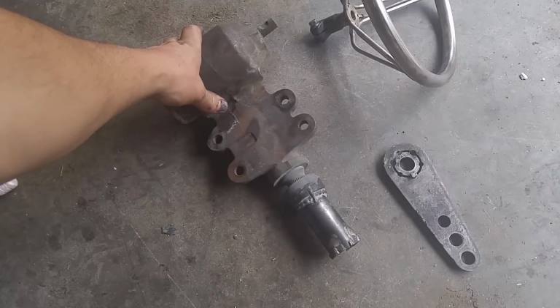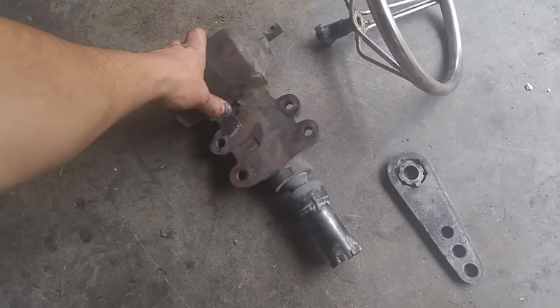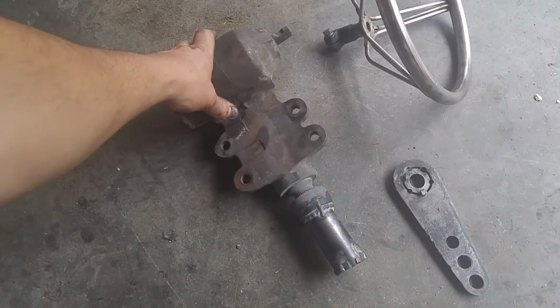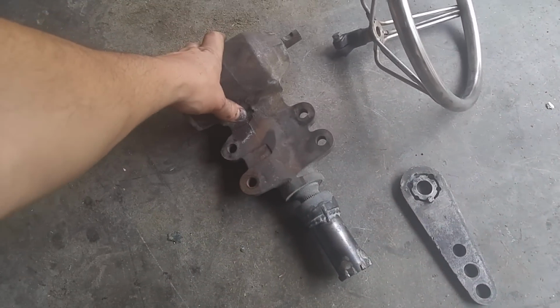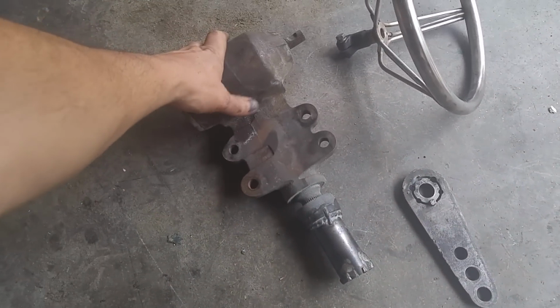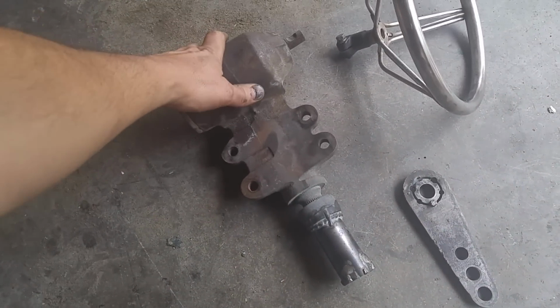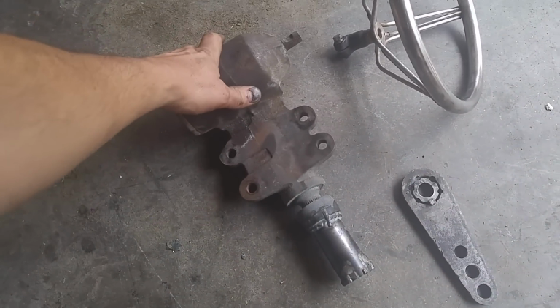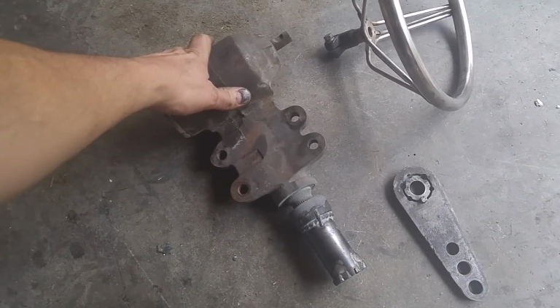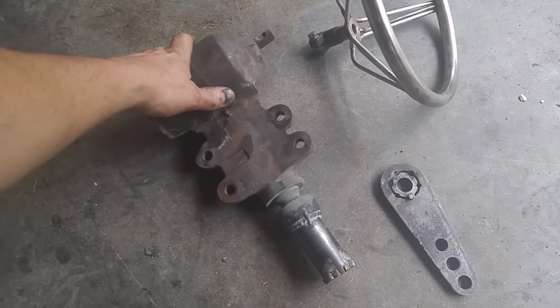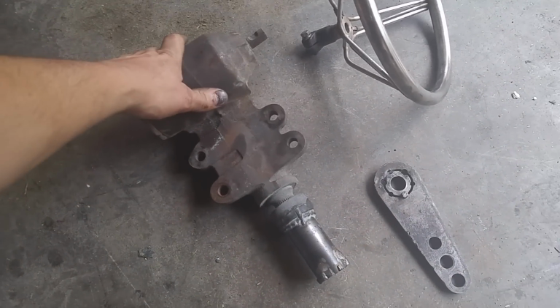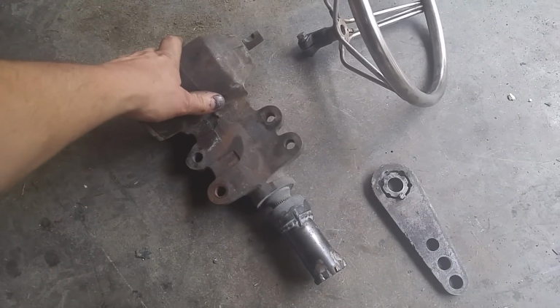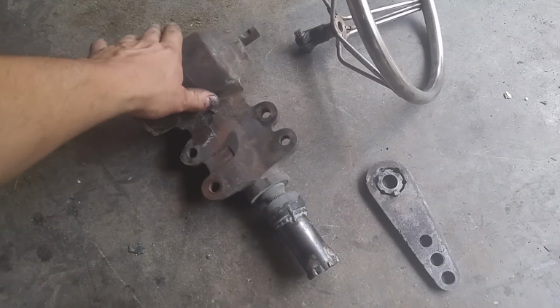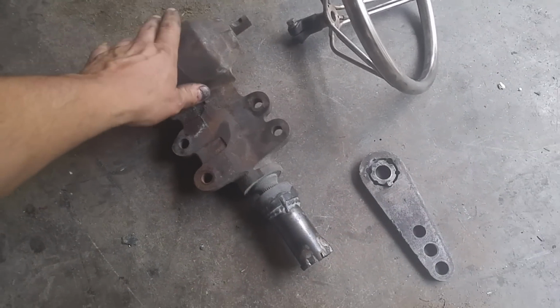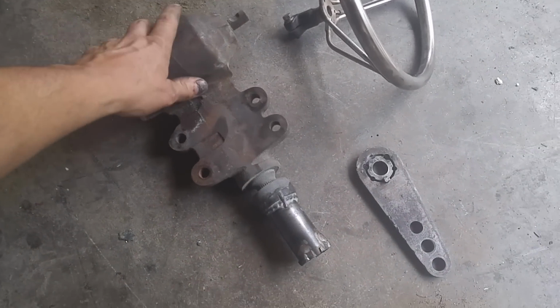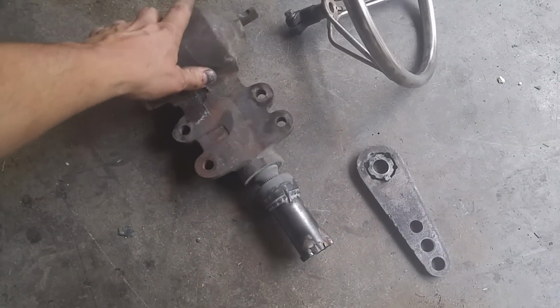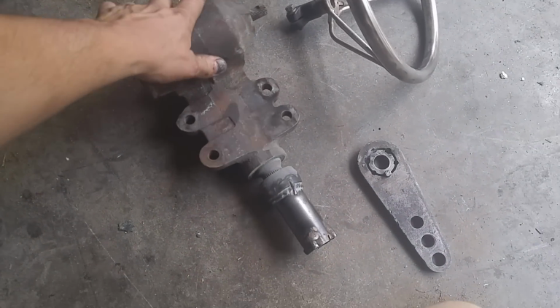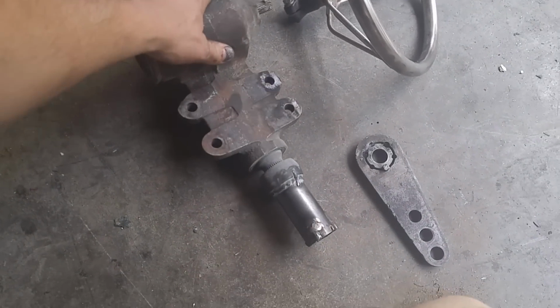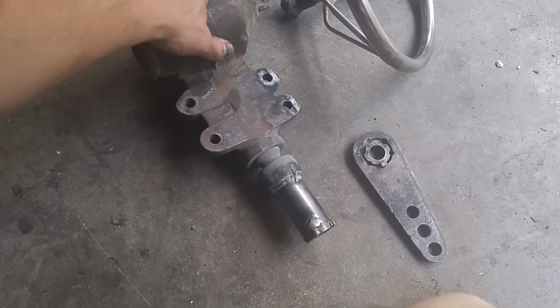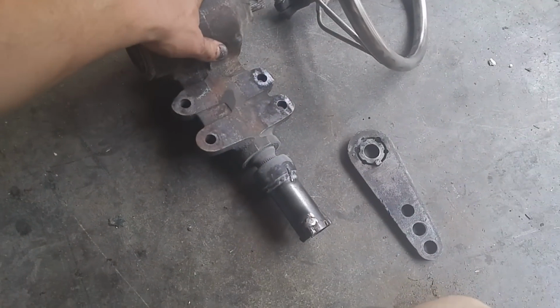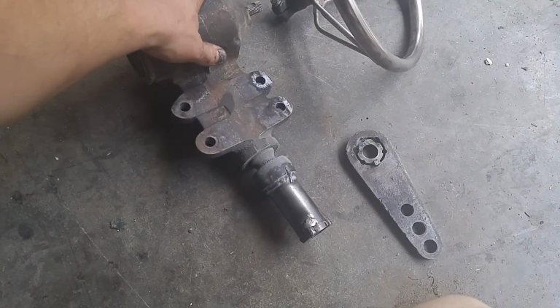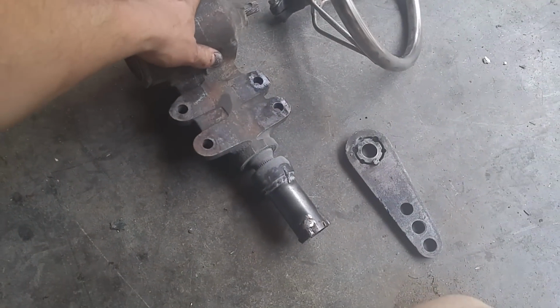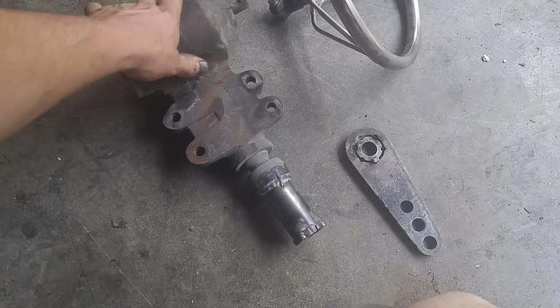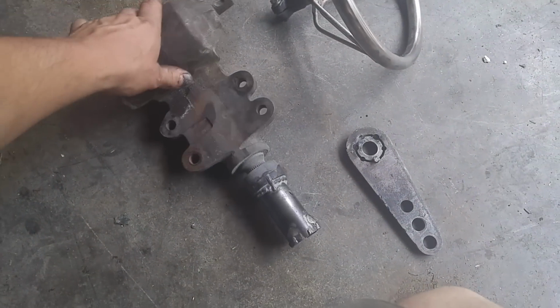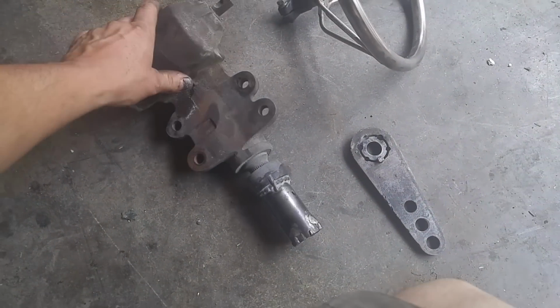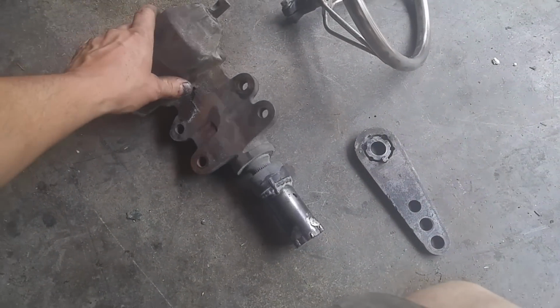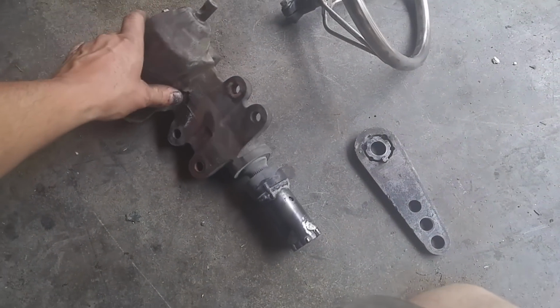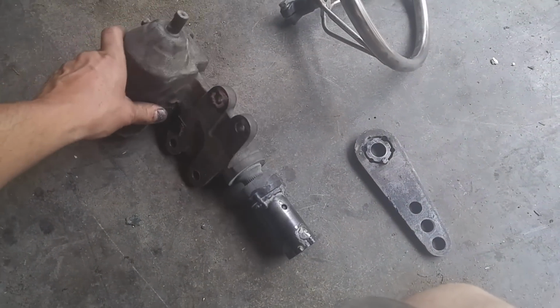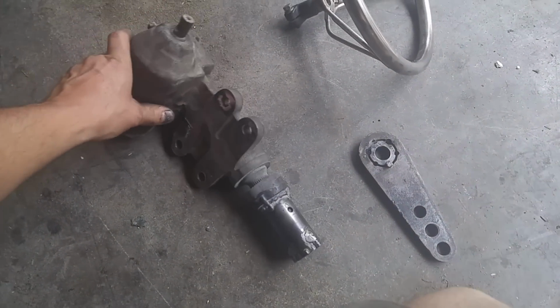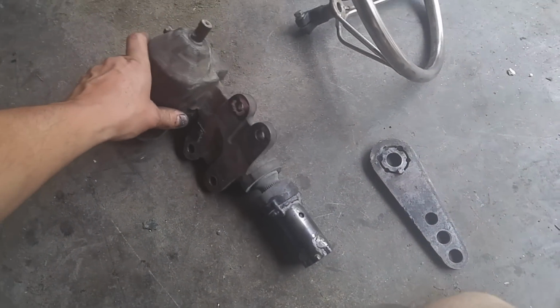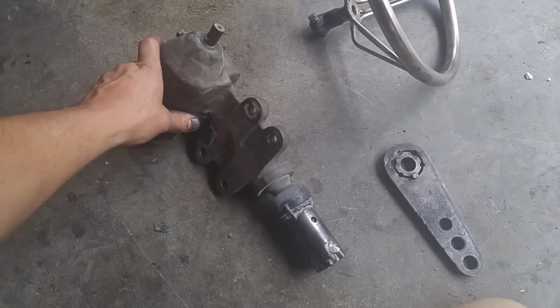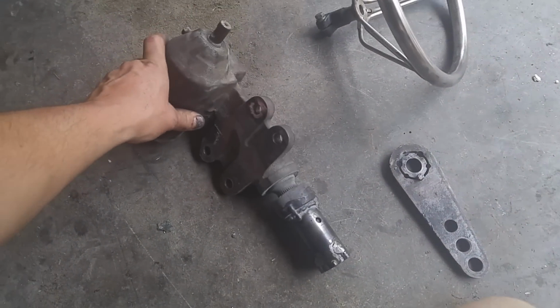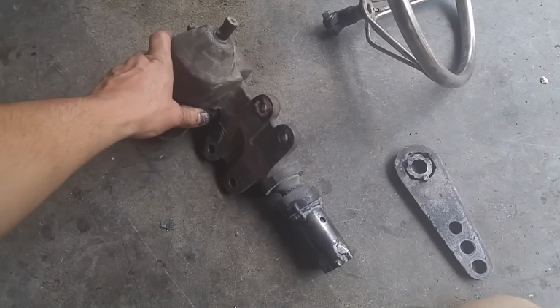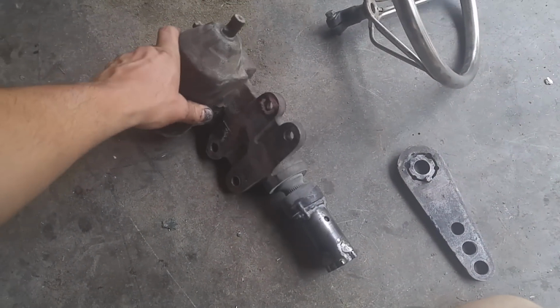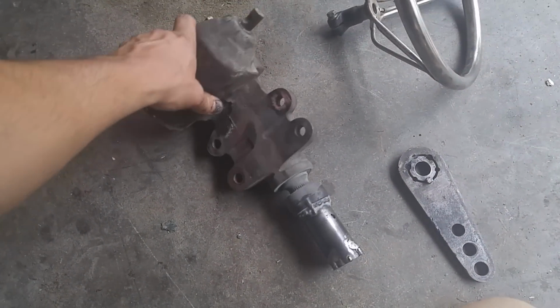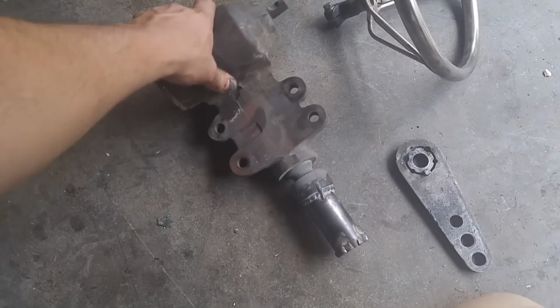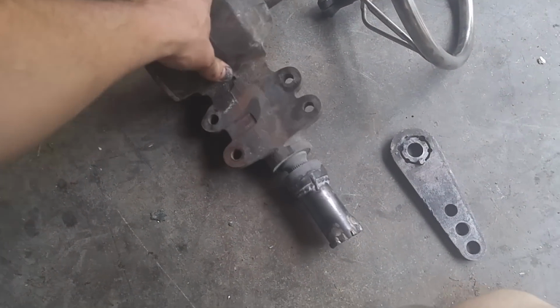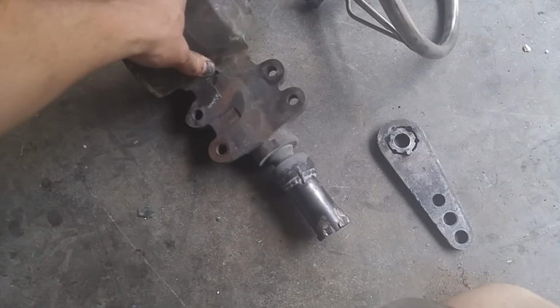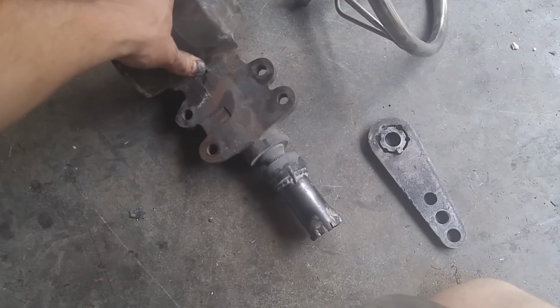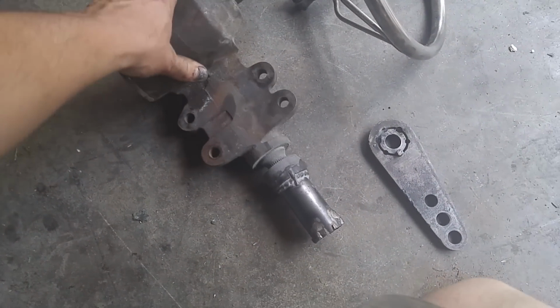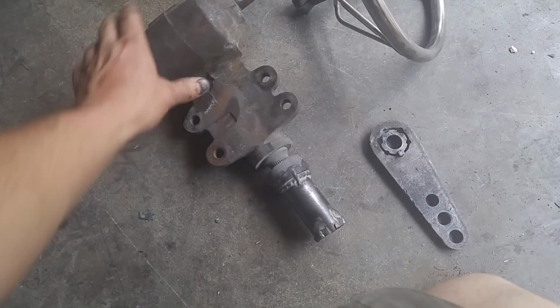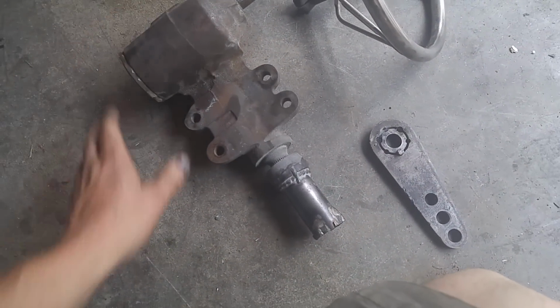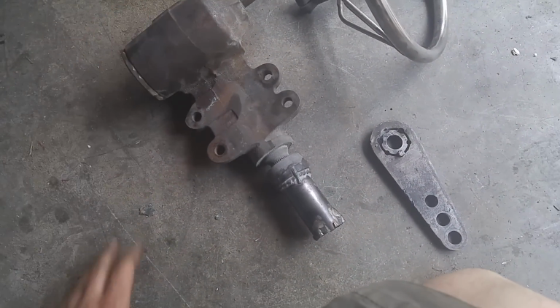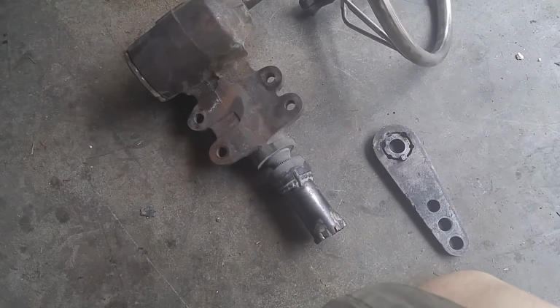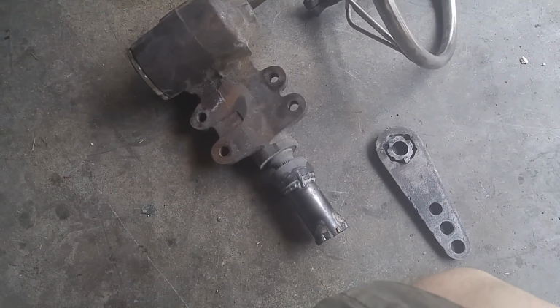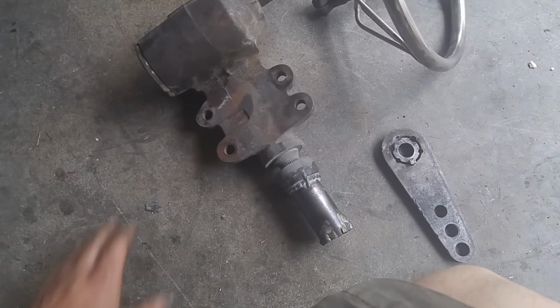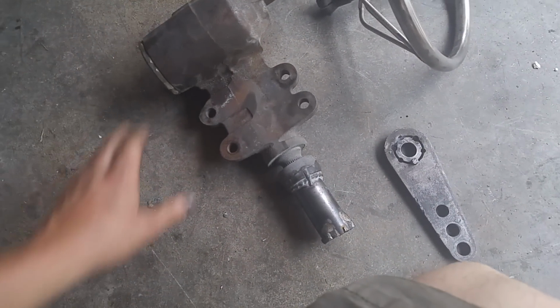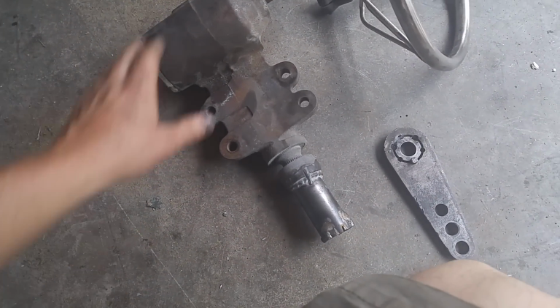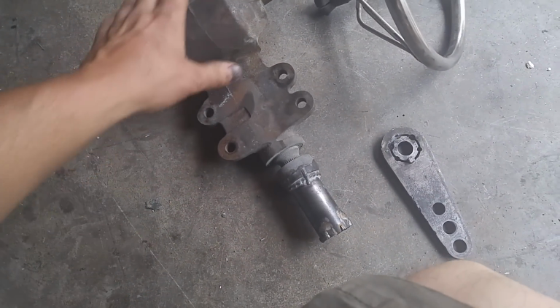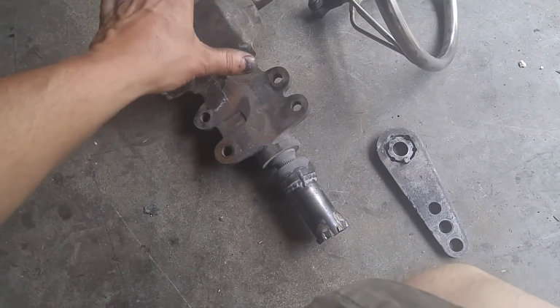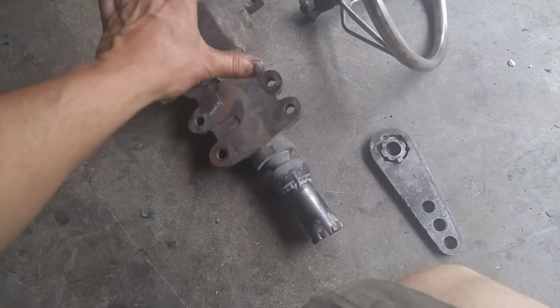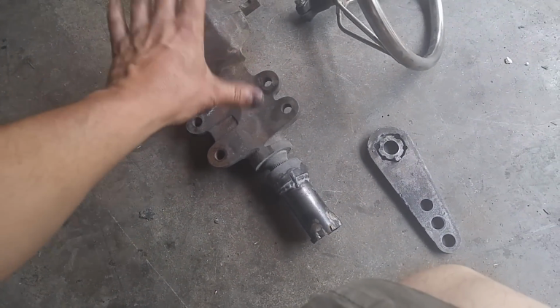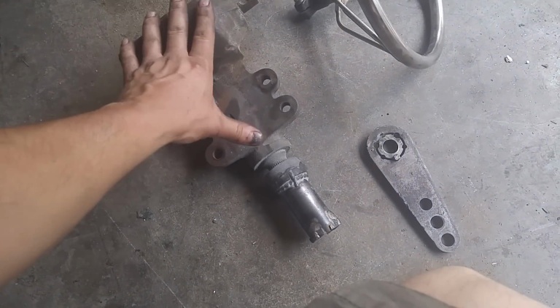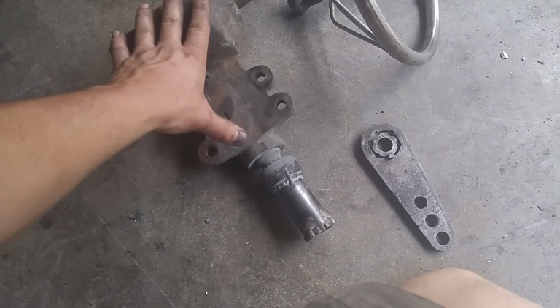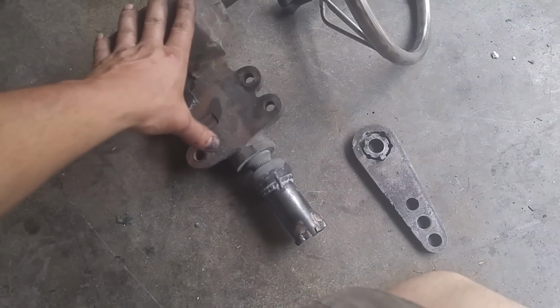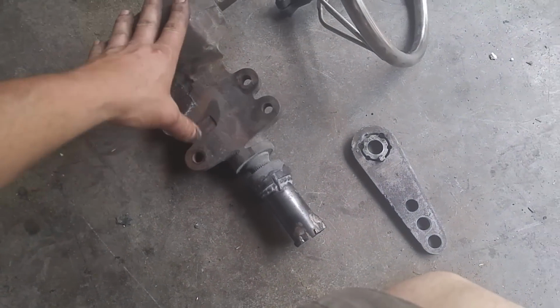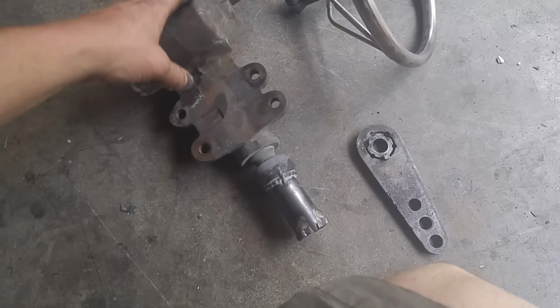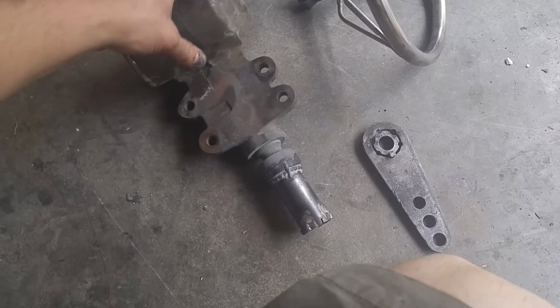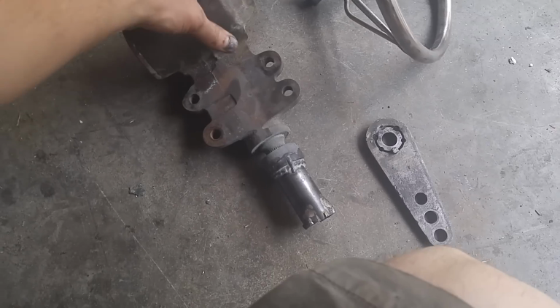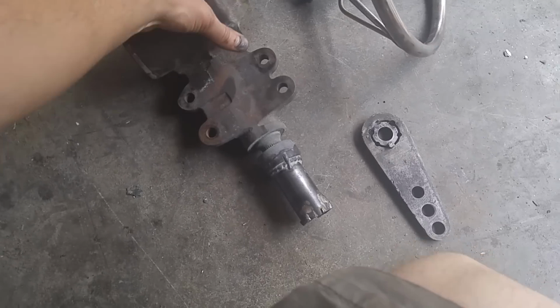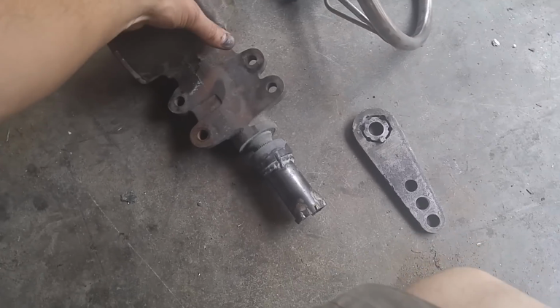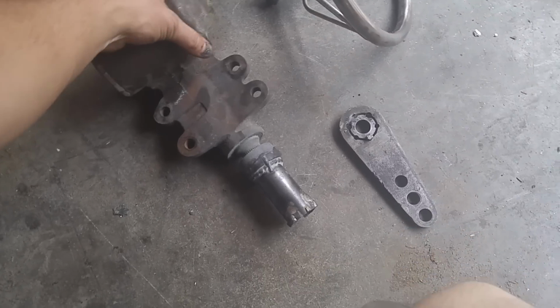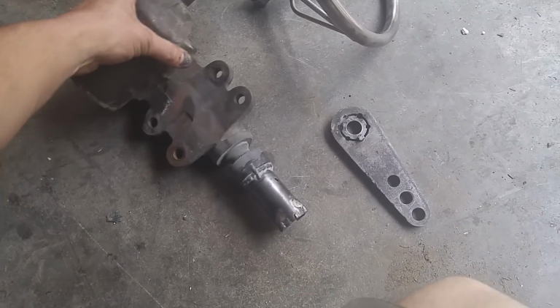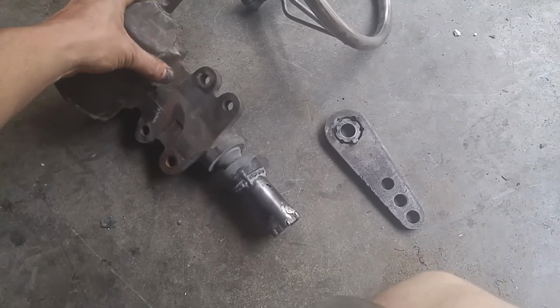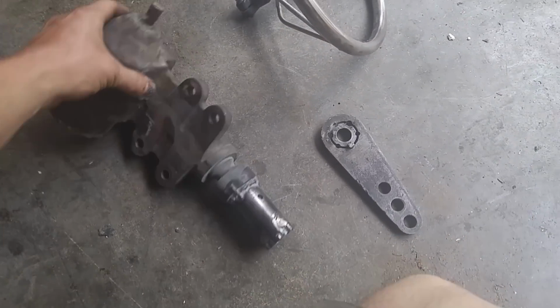You could spend a lot of money on a steering box for your hot rod, but this you could probably pick up at your pull-a-part for whatever a manual steering box goes for. This is out of a Nissan hardbody.